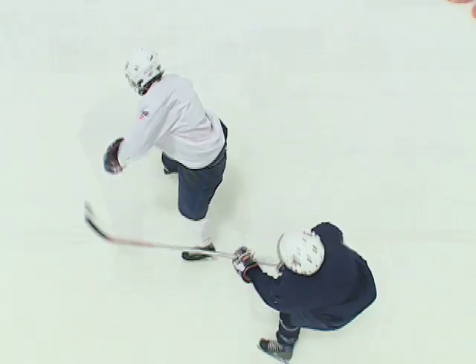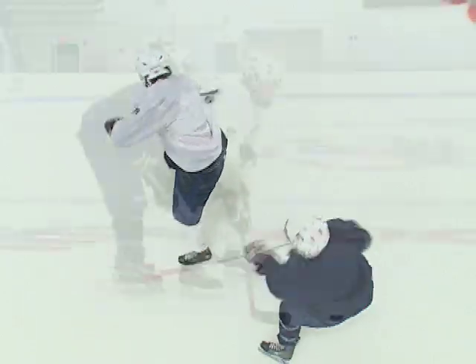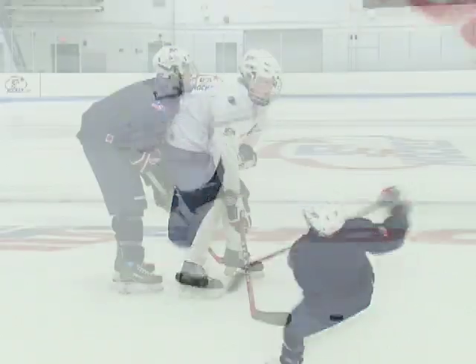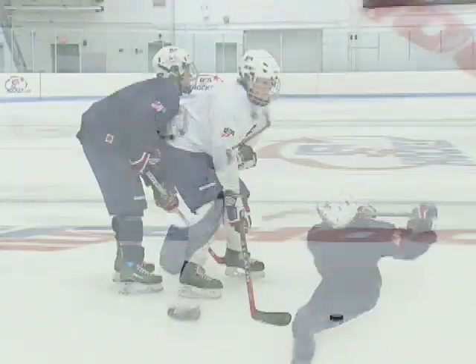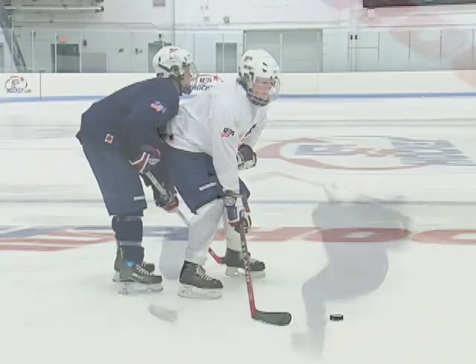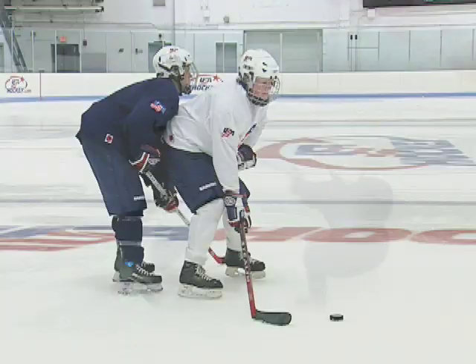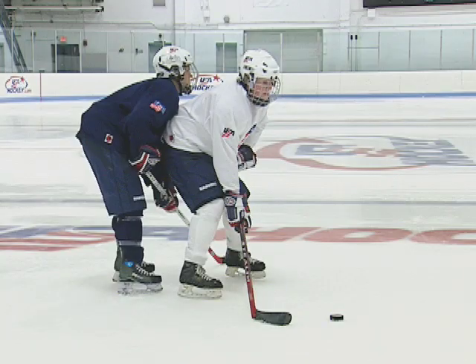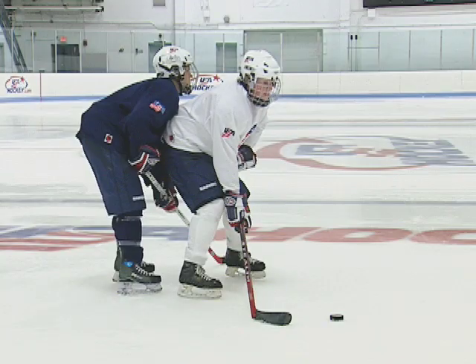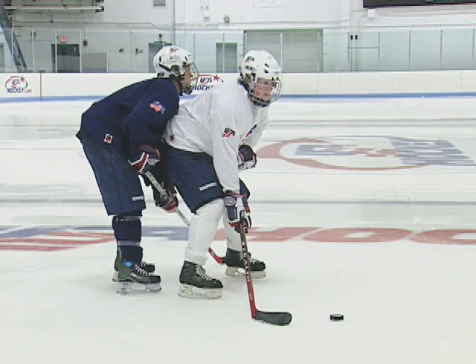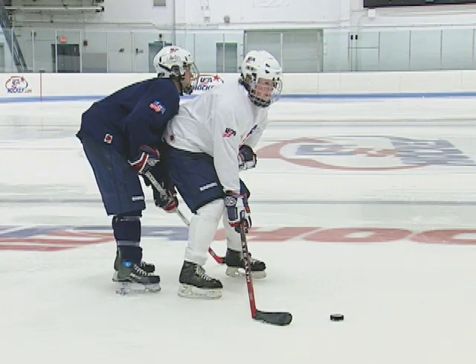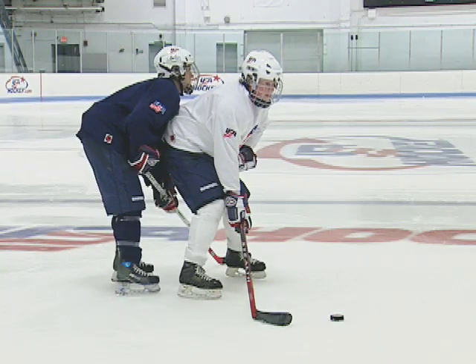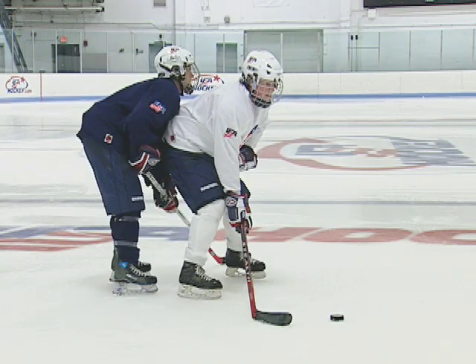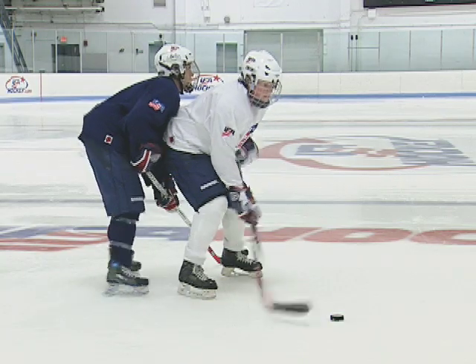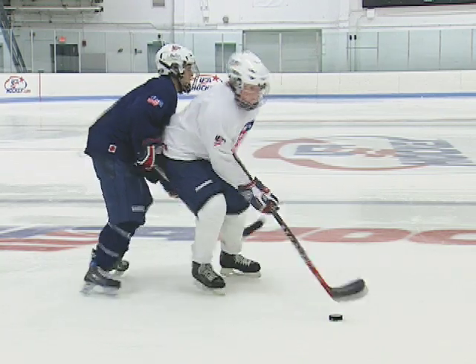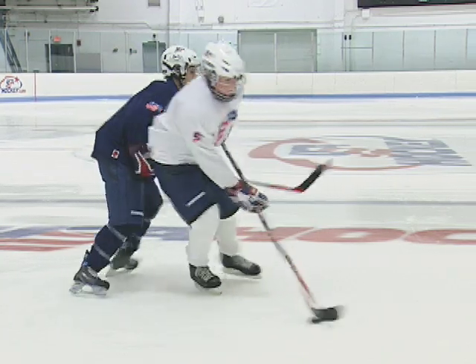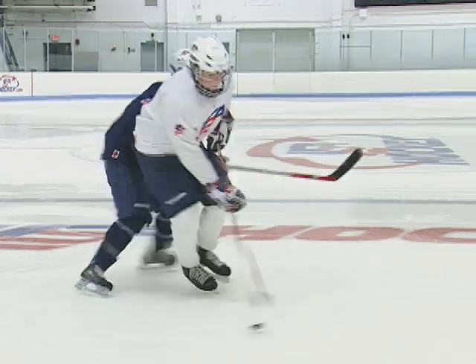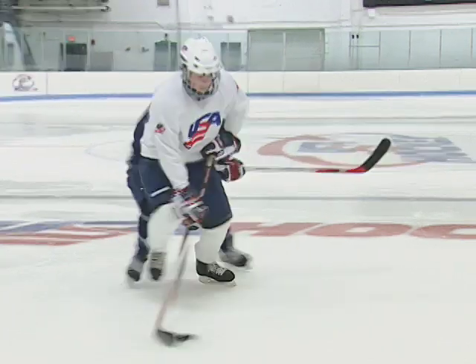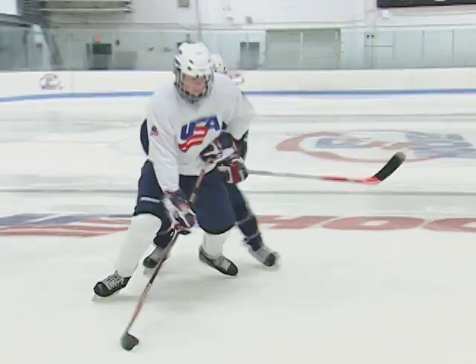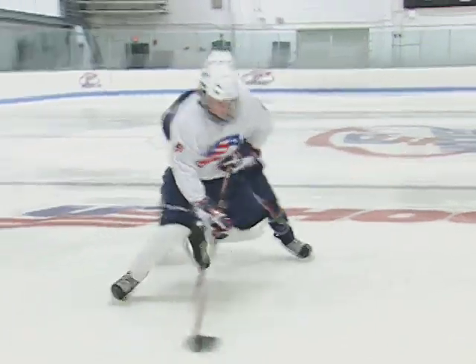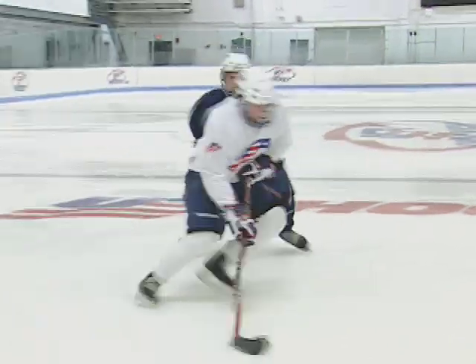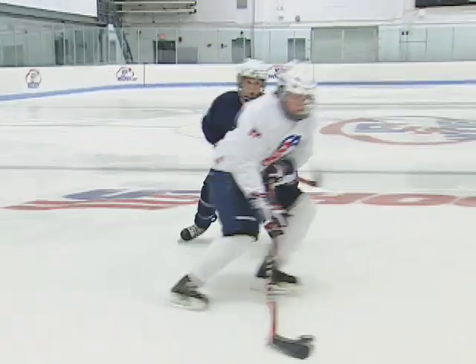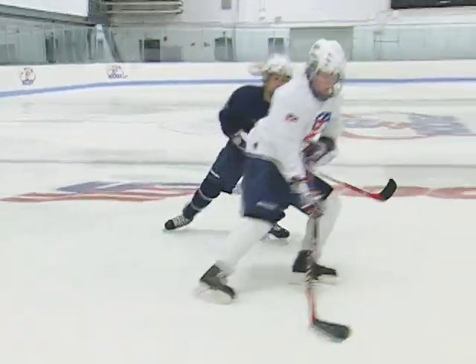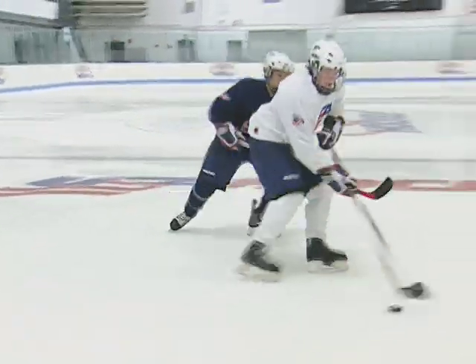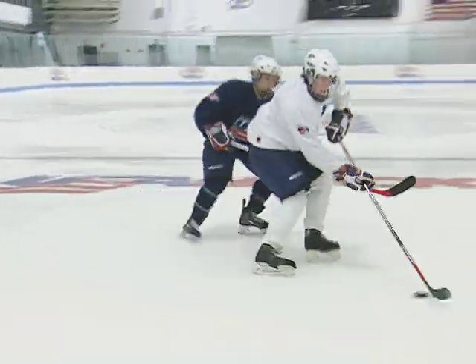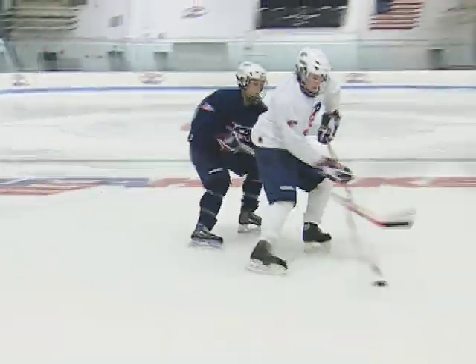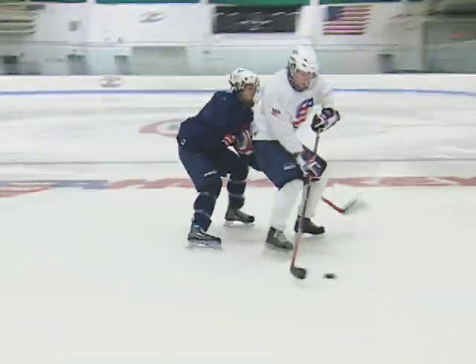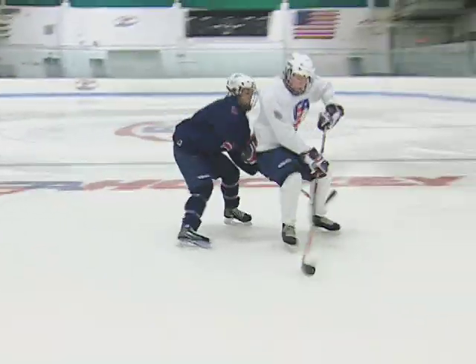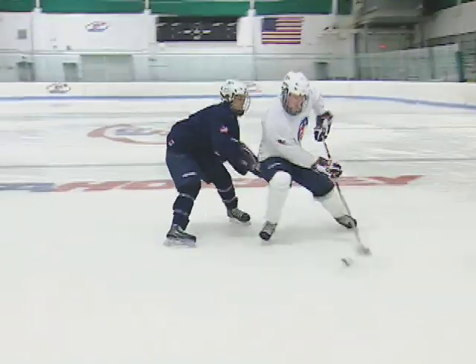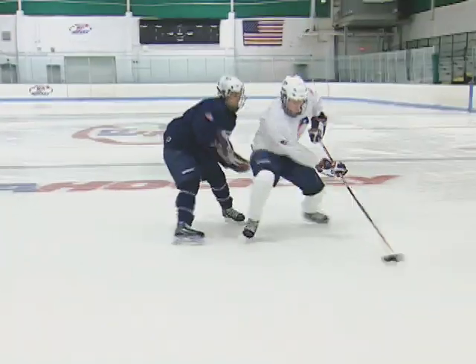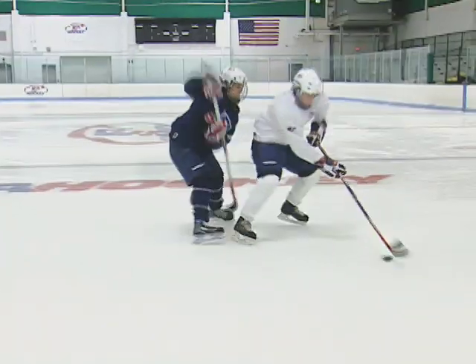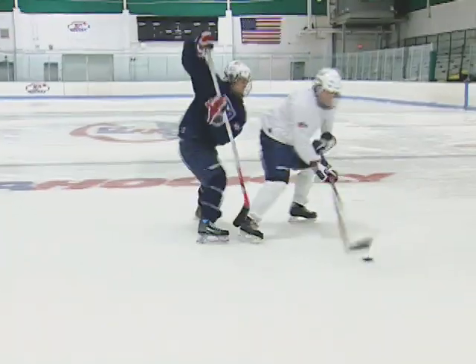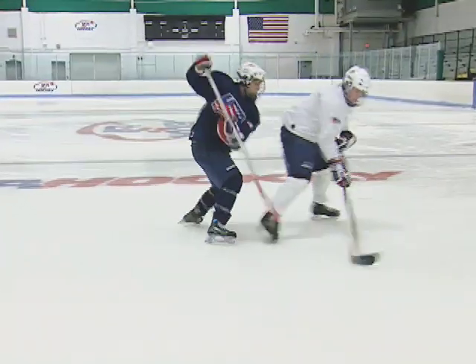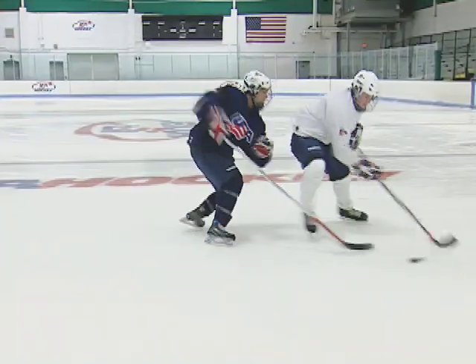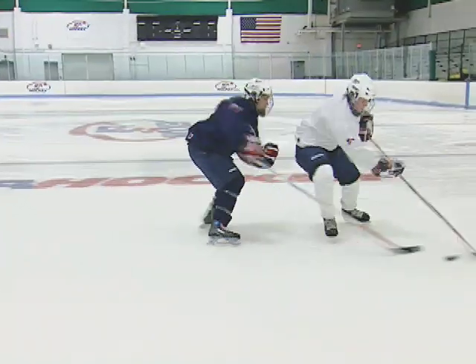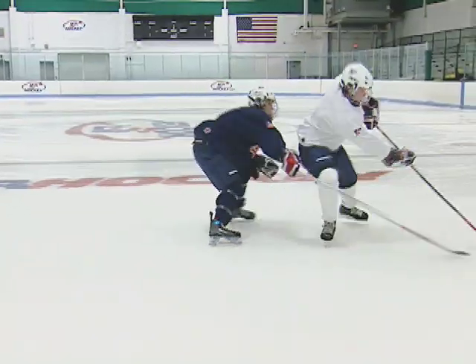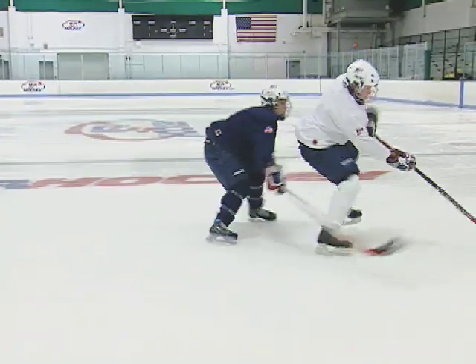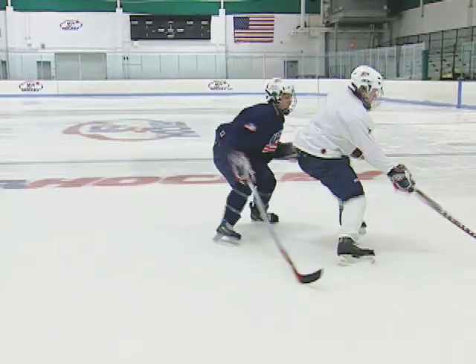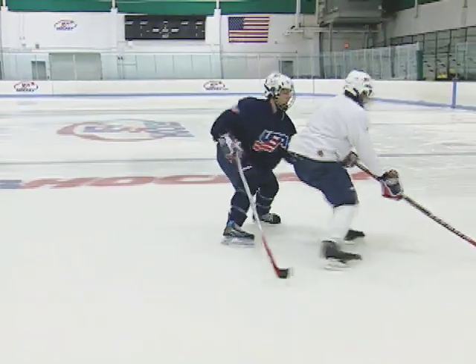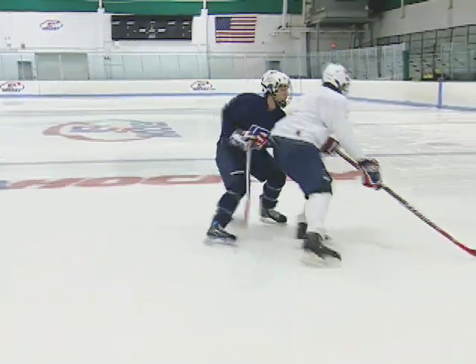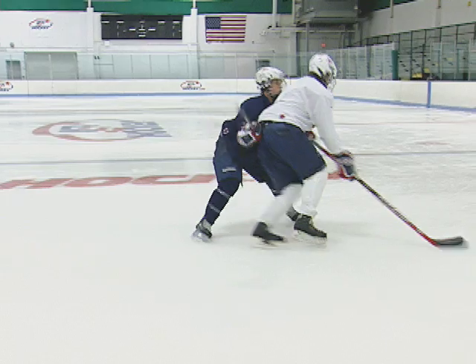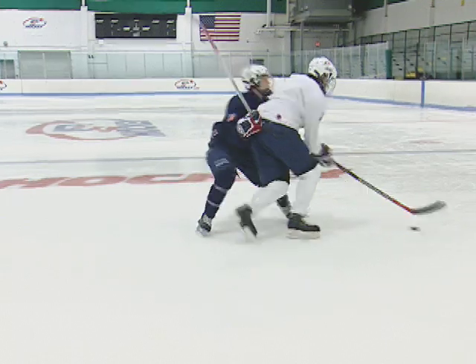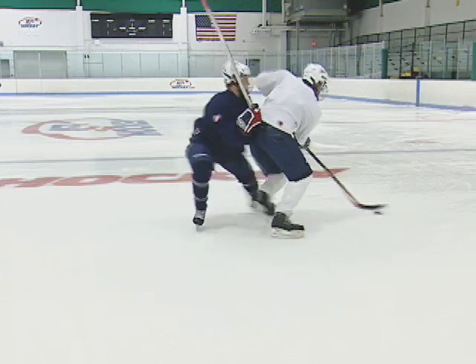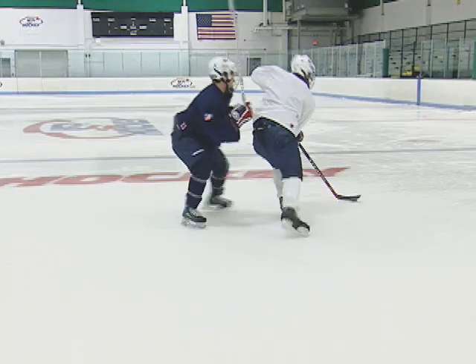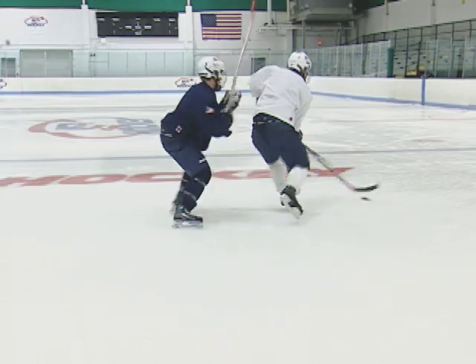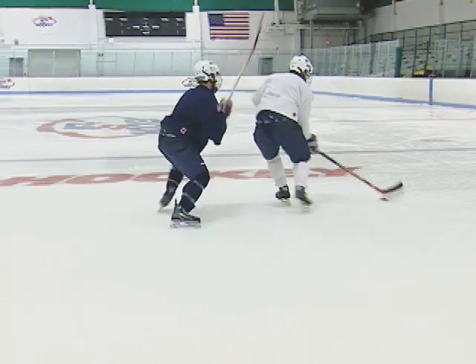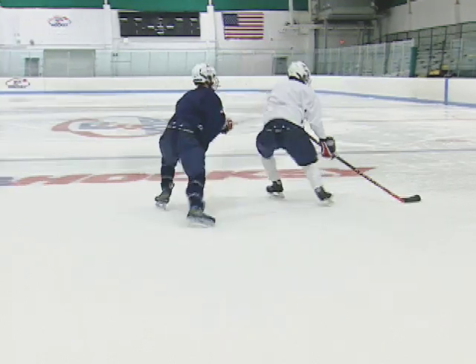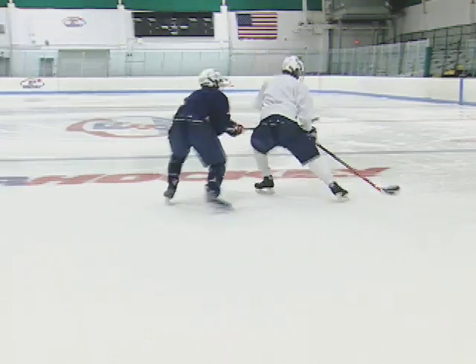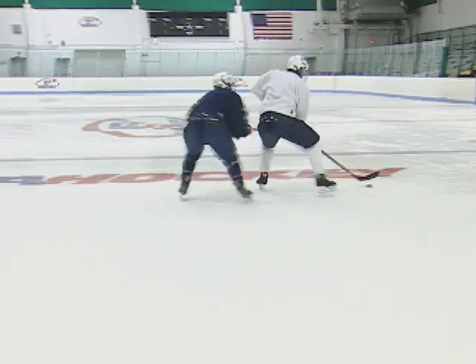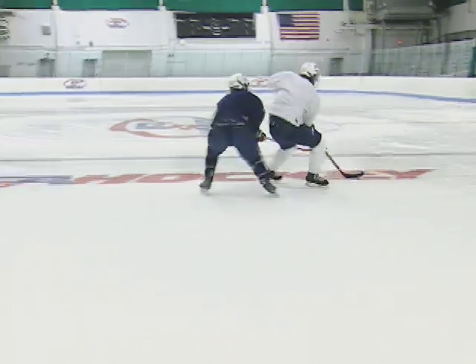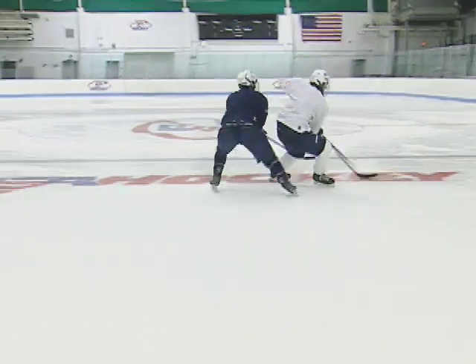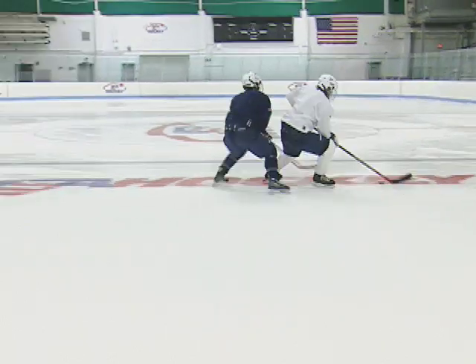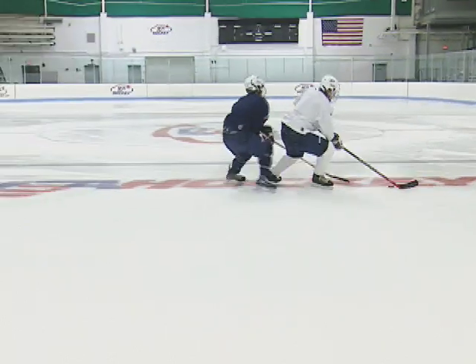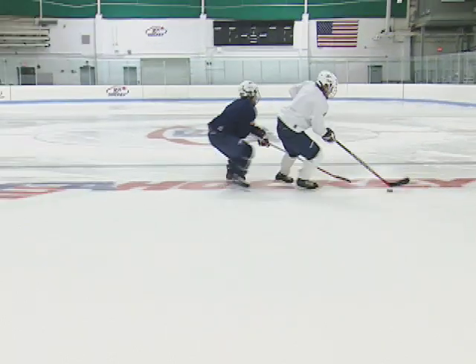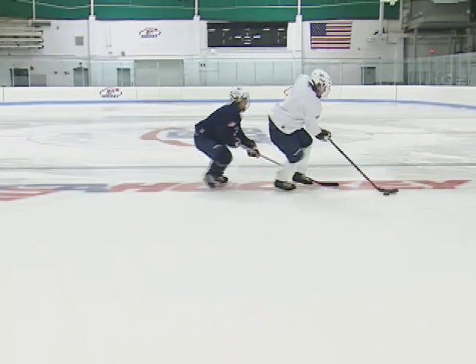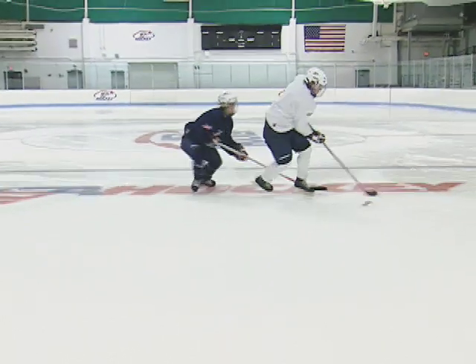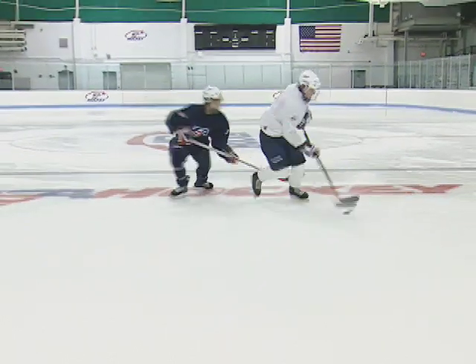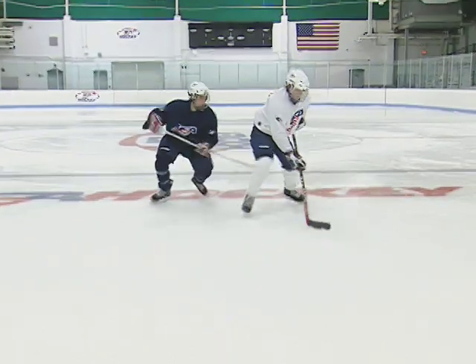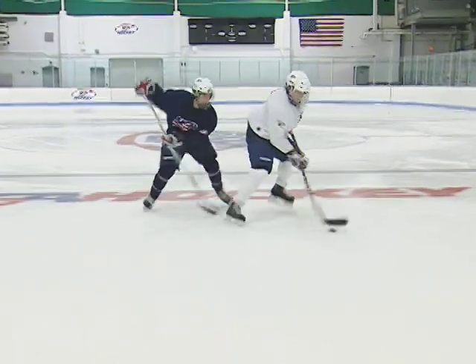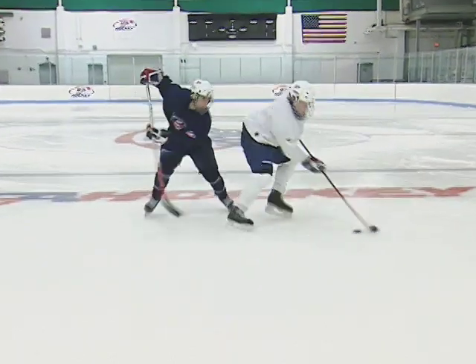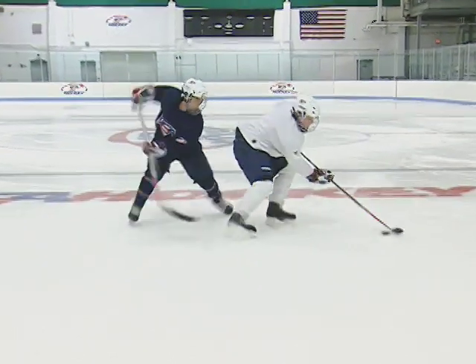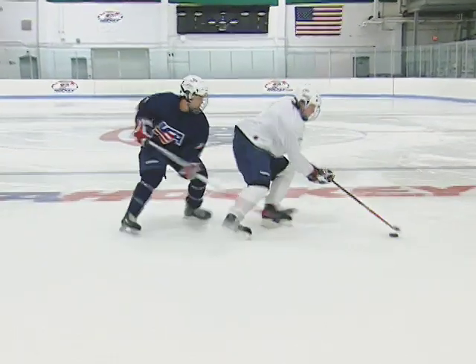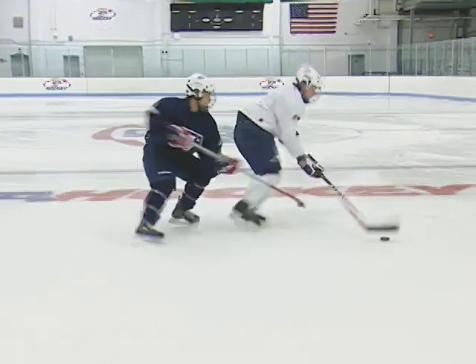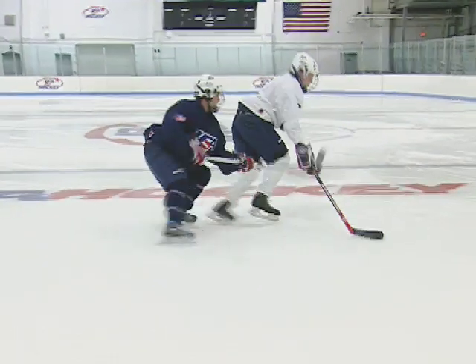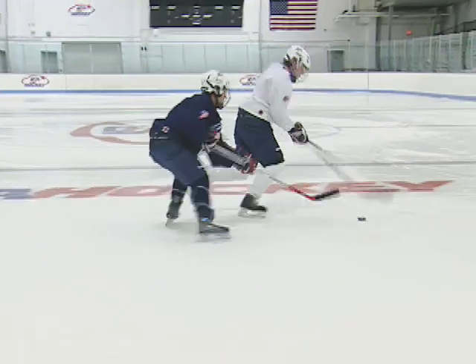The puck carrier stands ready for body contact with knees bent. The opponent starts in contact off the puck carrier's hip.